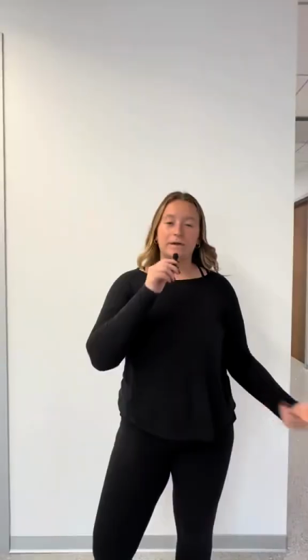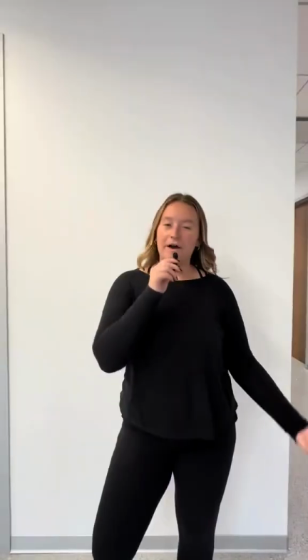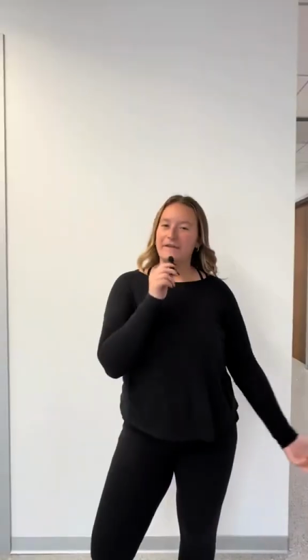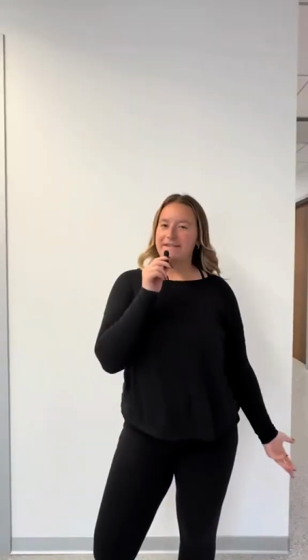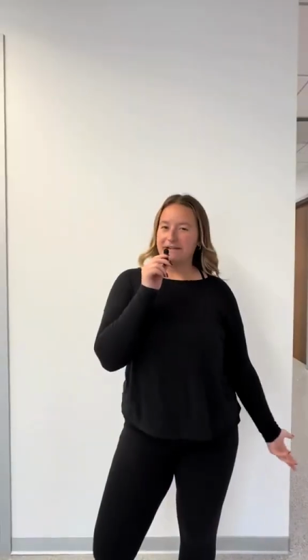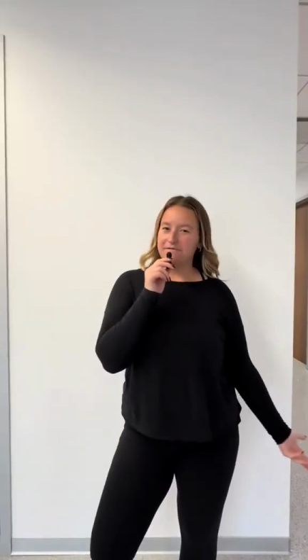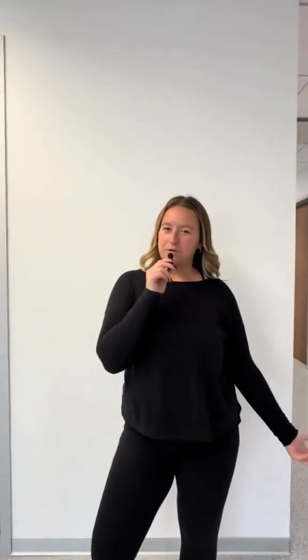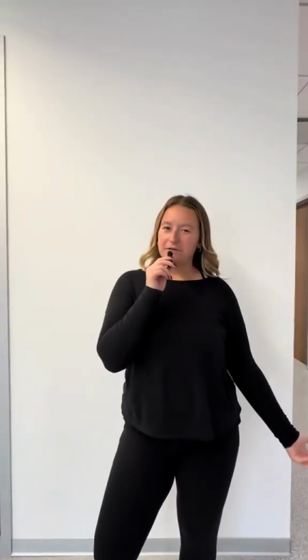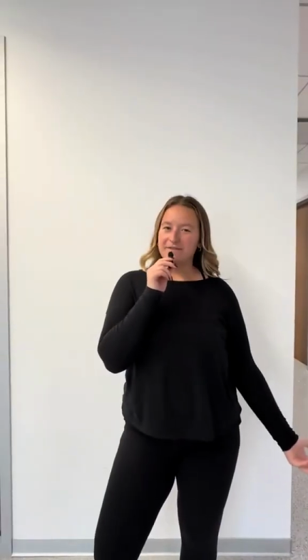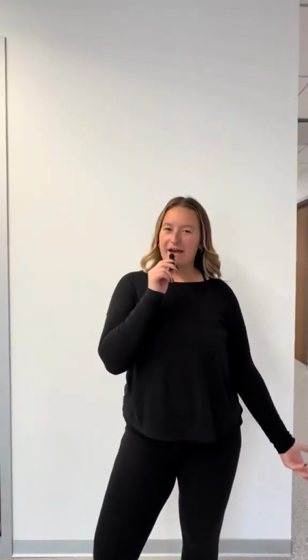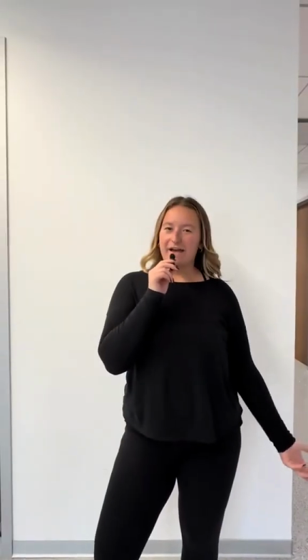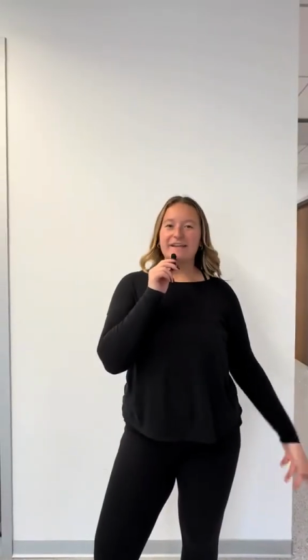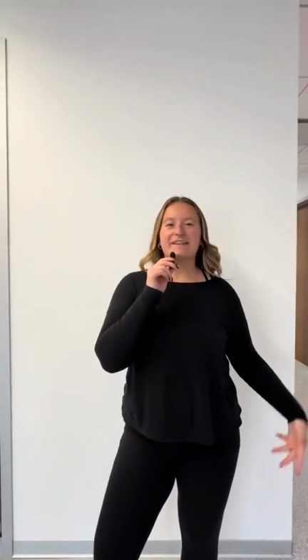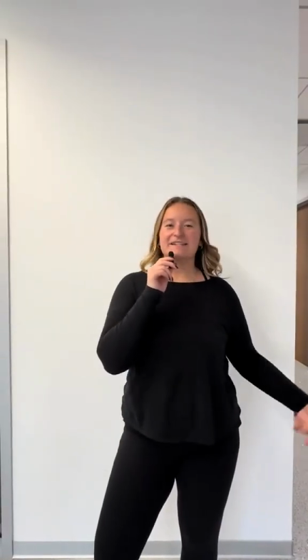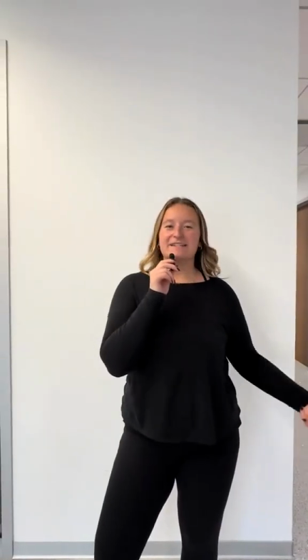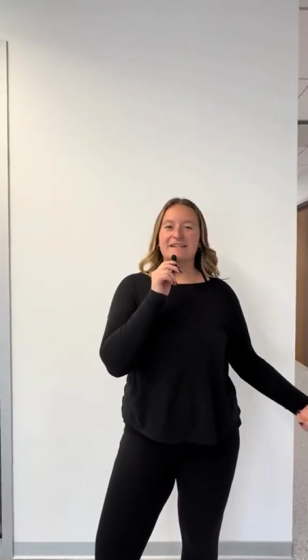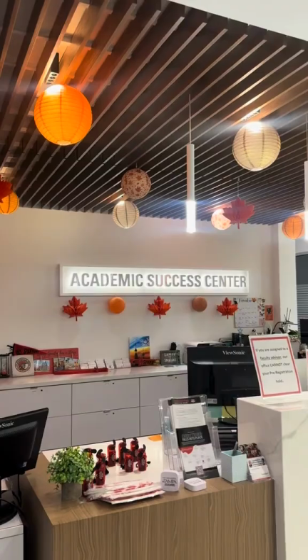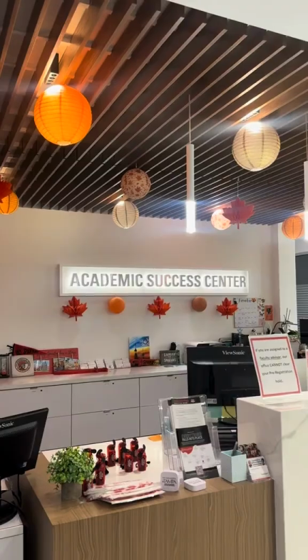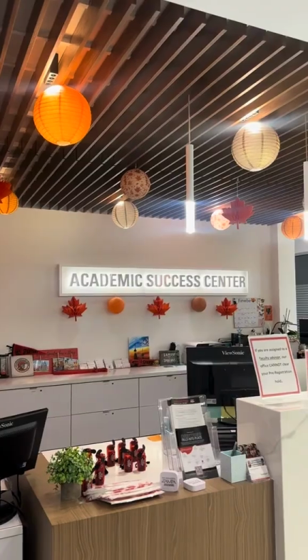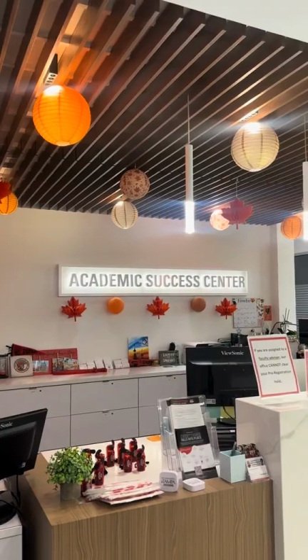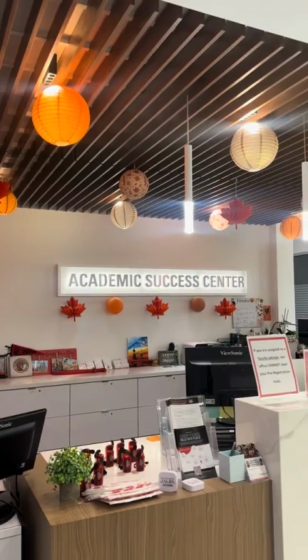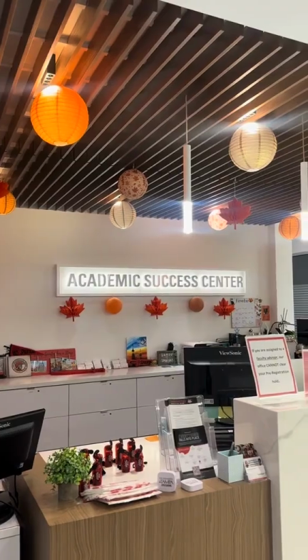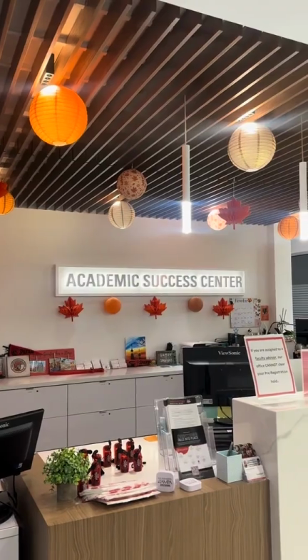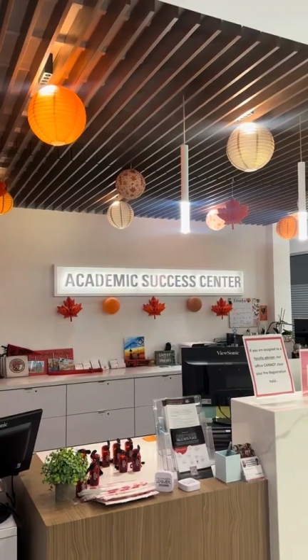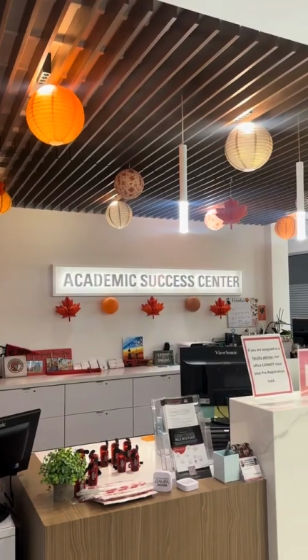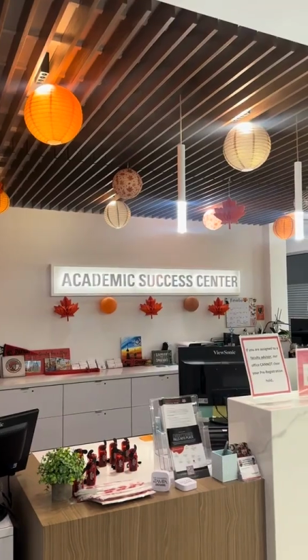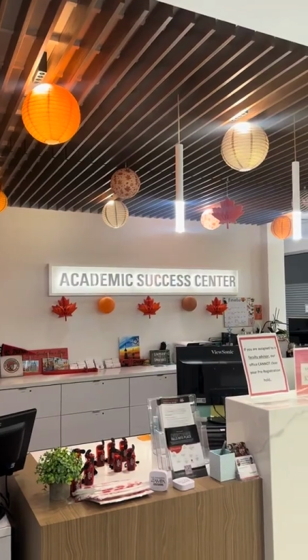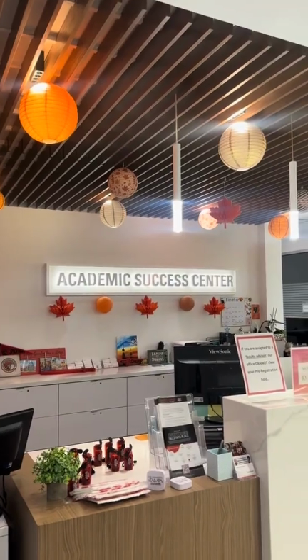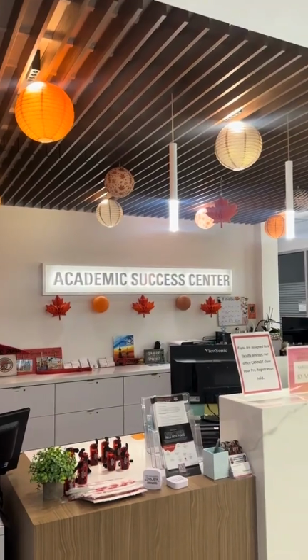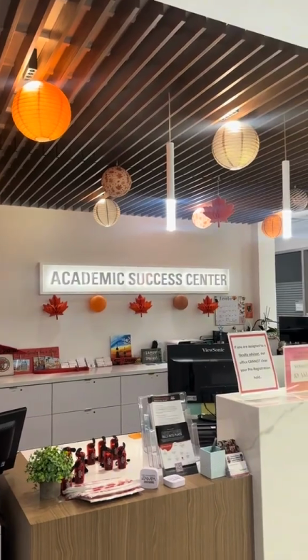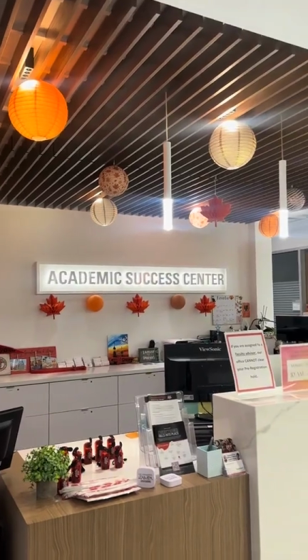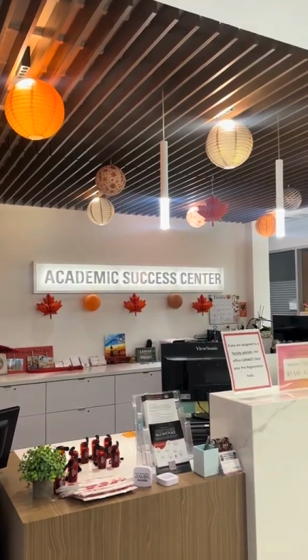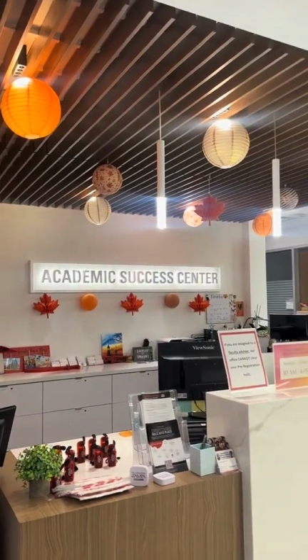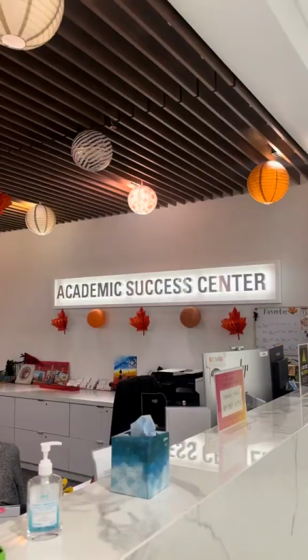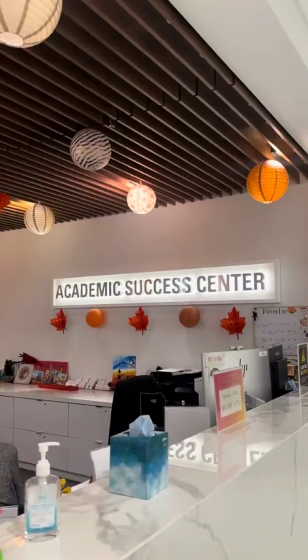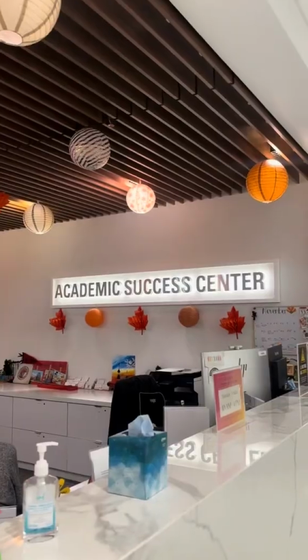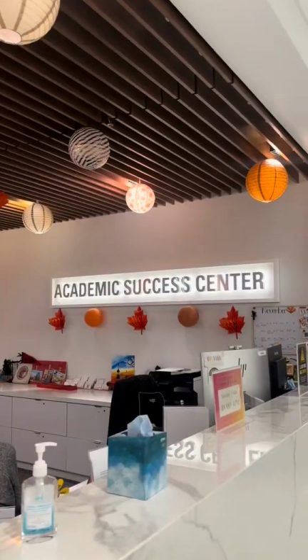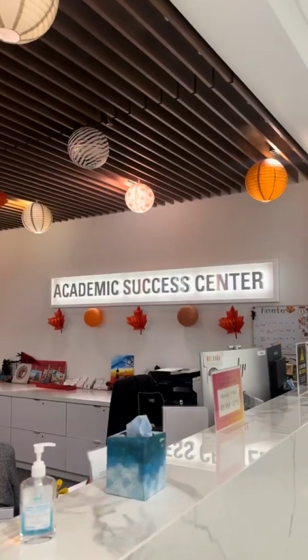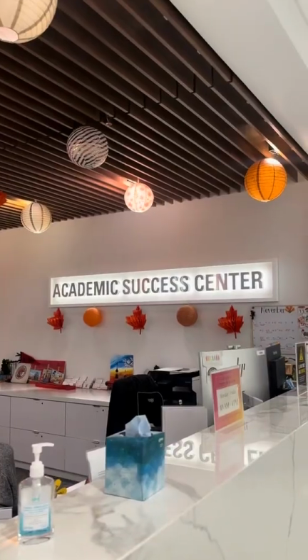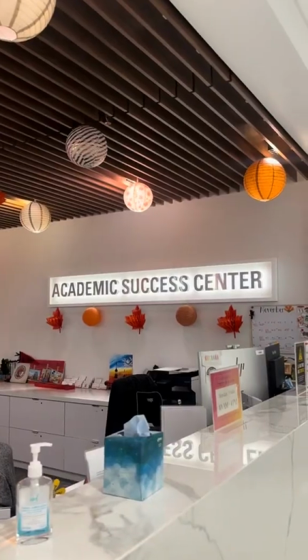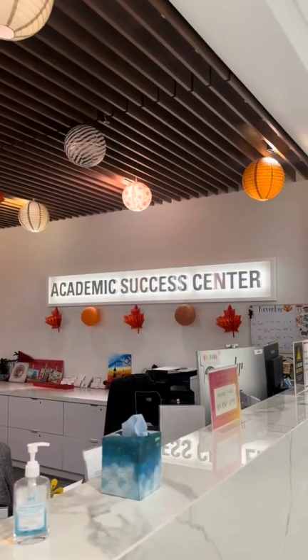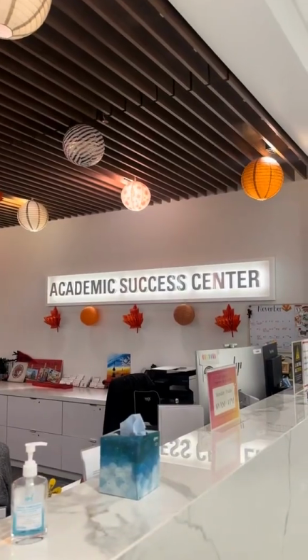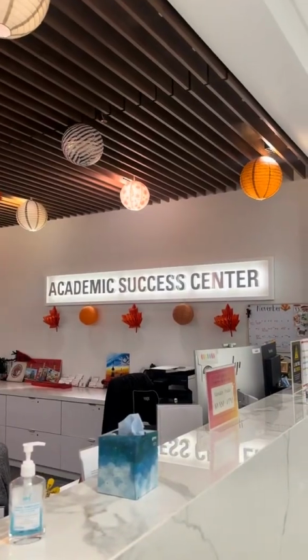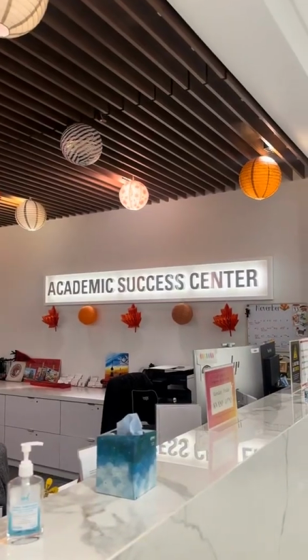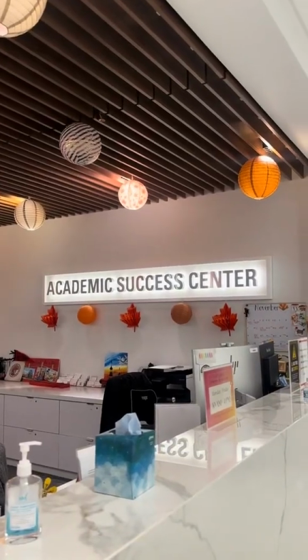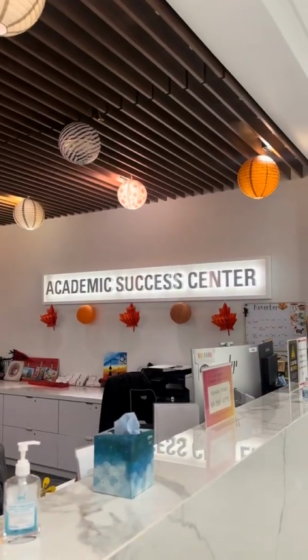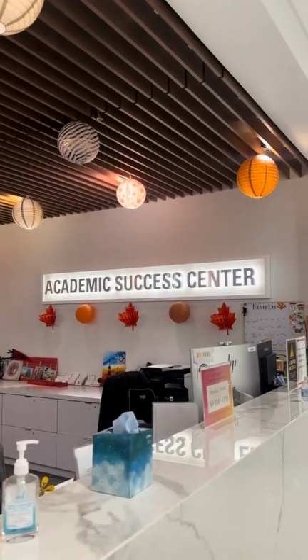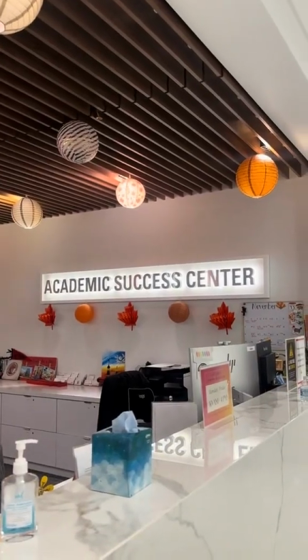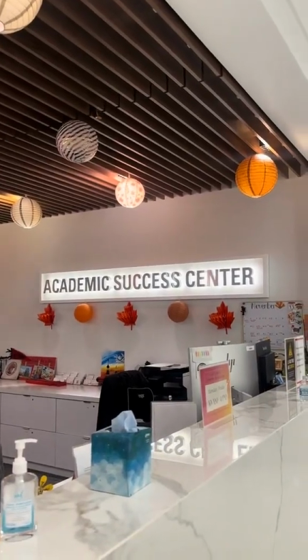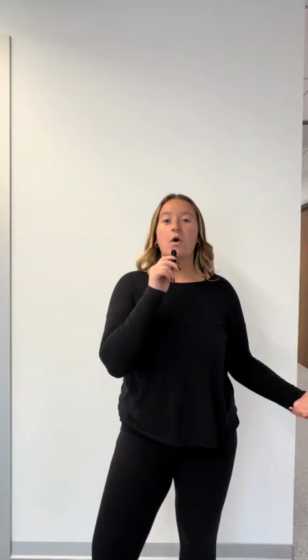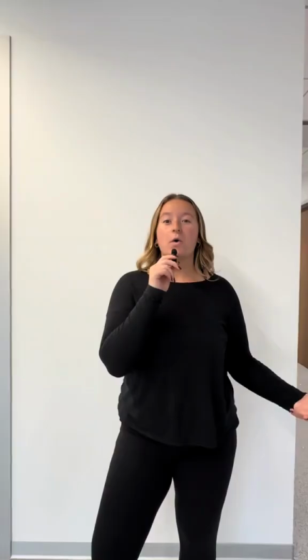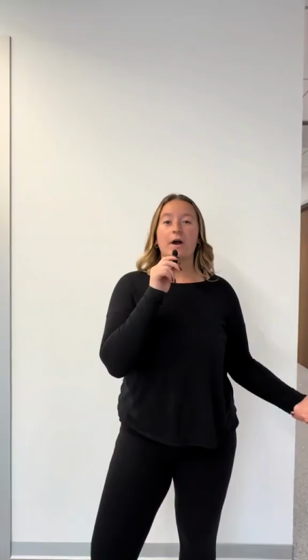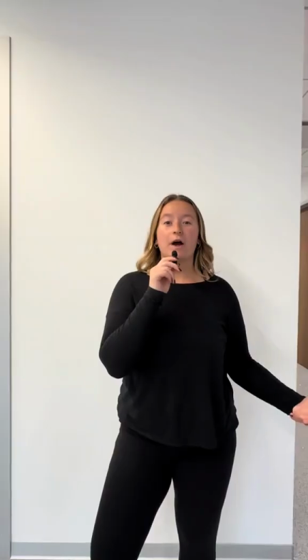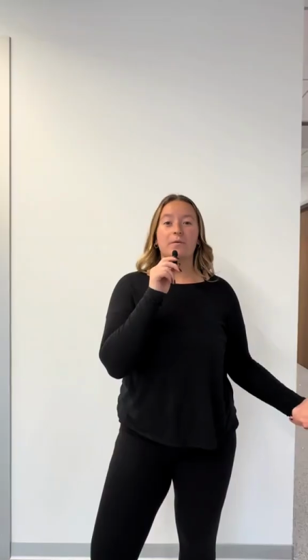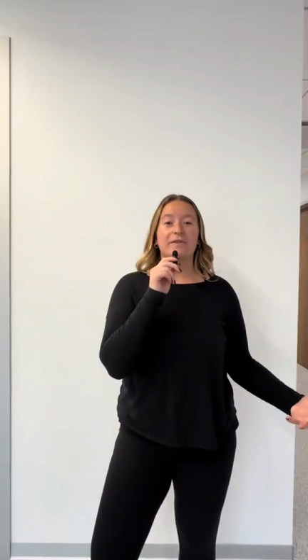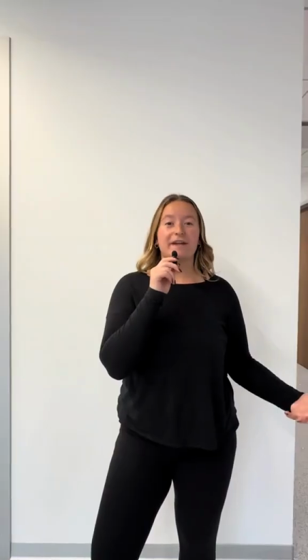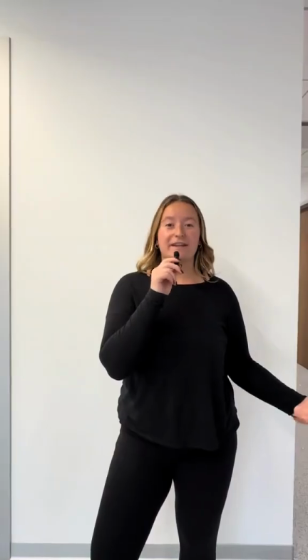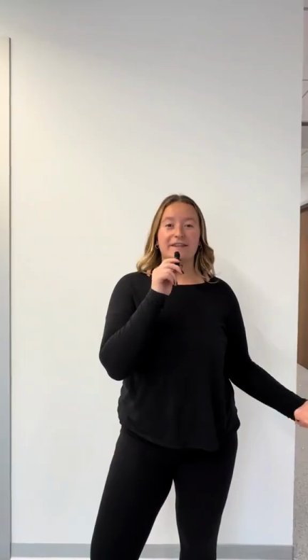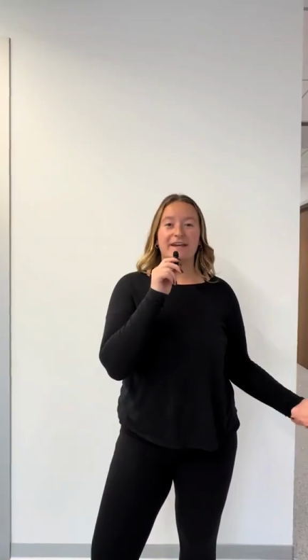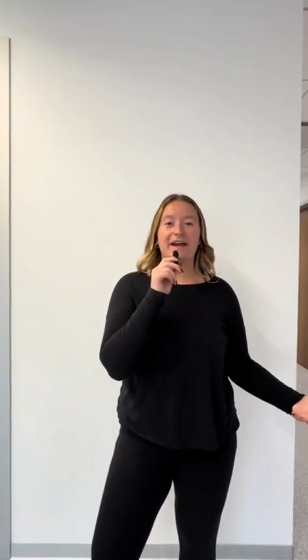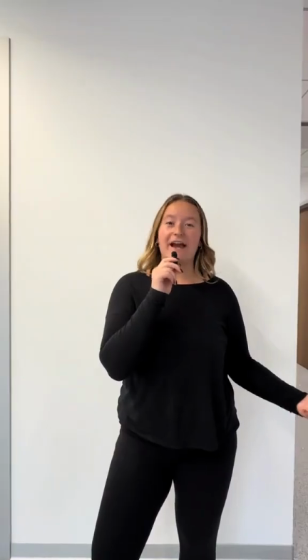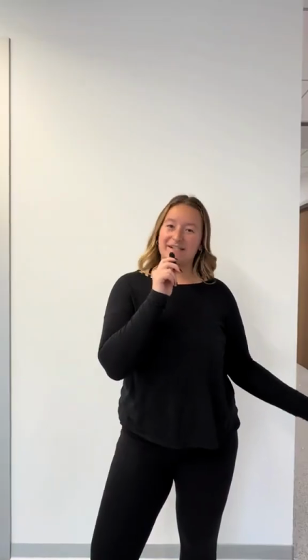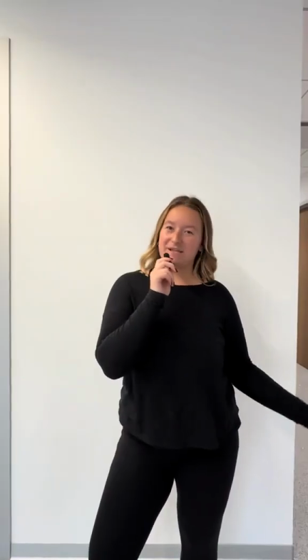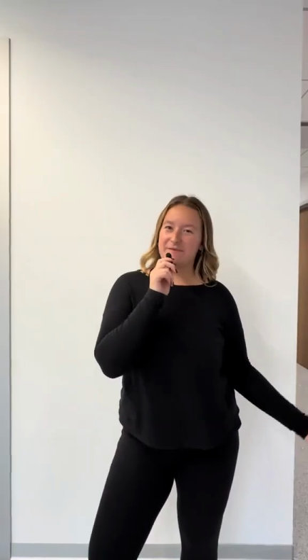We're now on the second floor of tech. This is the Academic Success Center and it's where students can go to get help from advisors or help with anything academic.